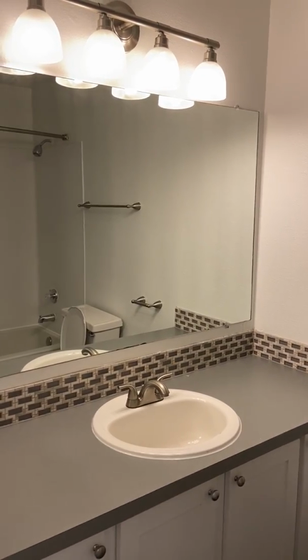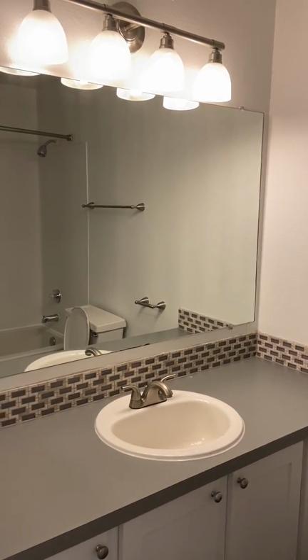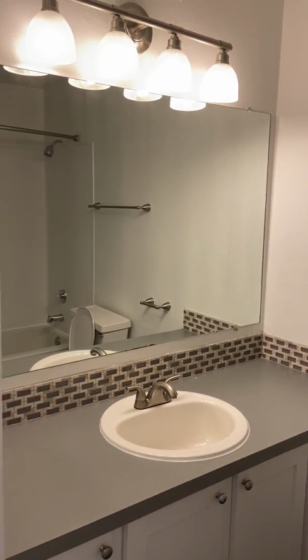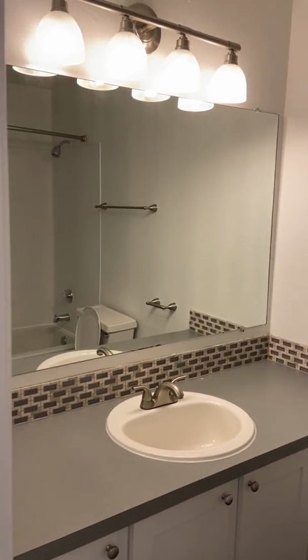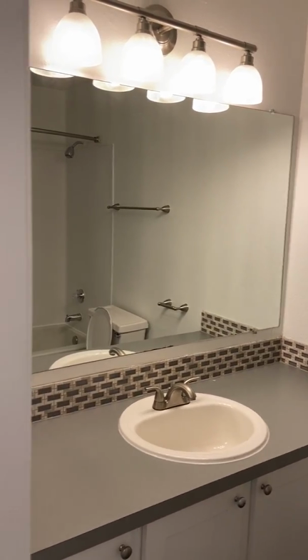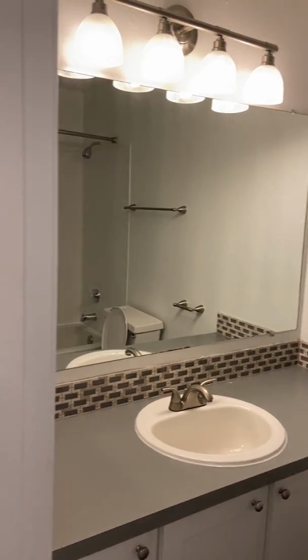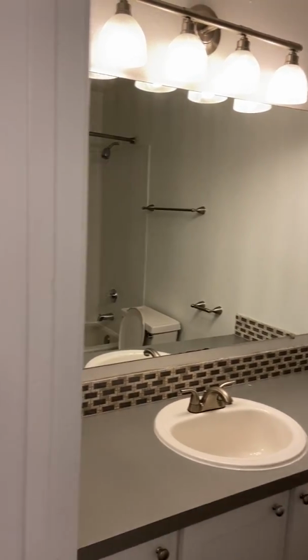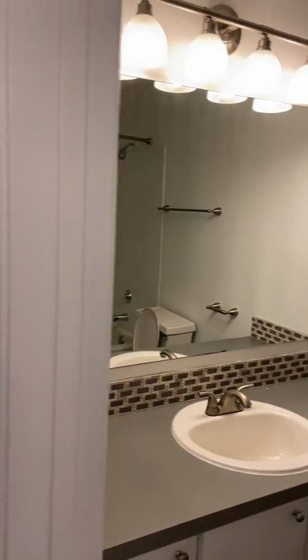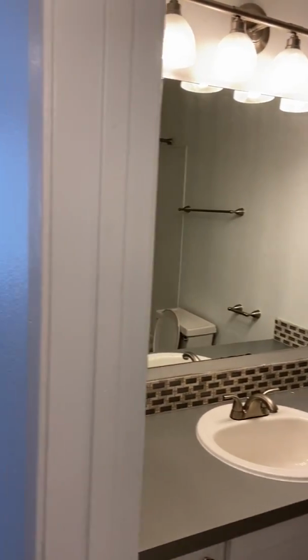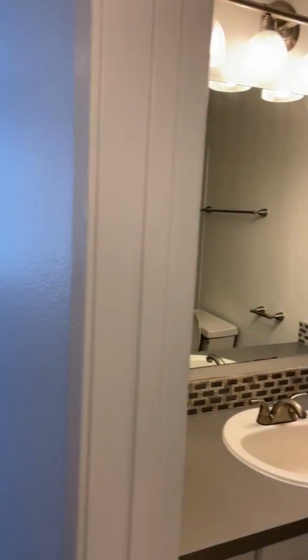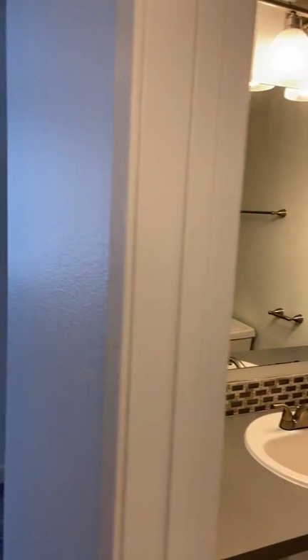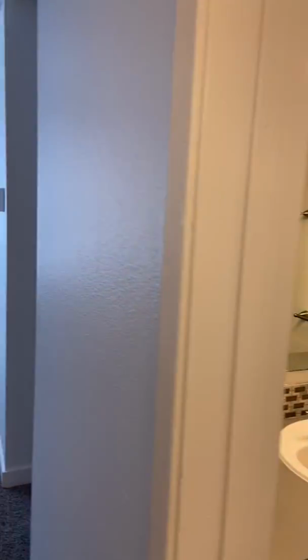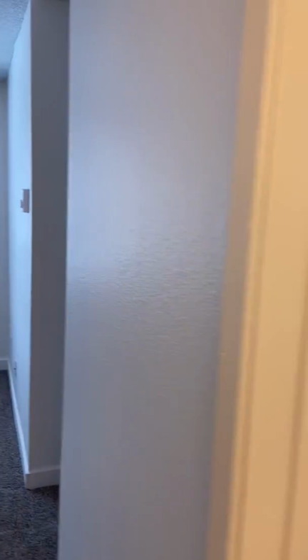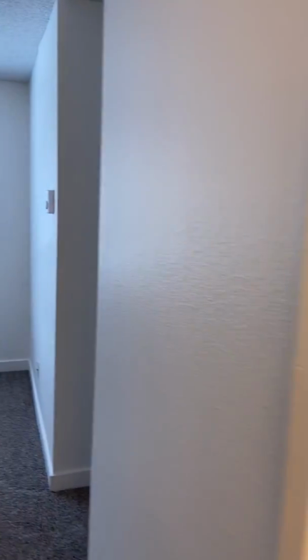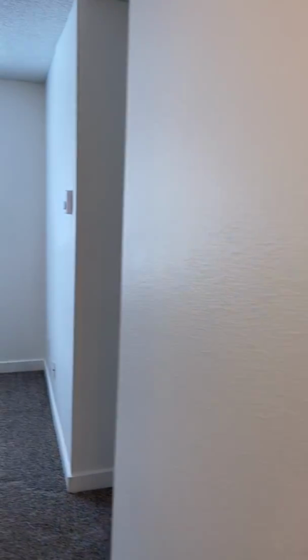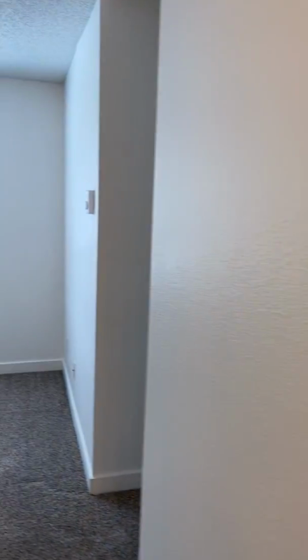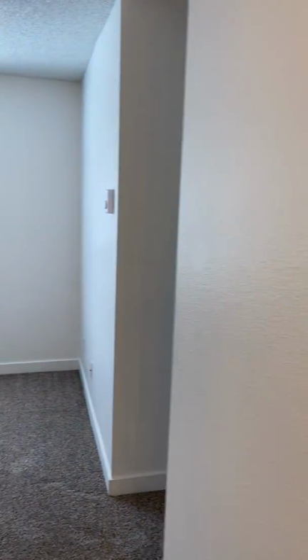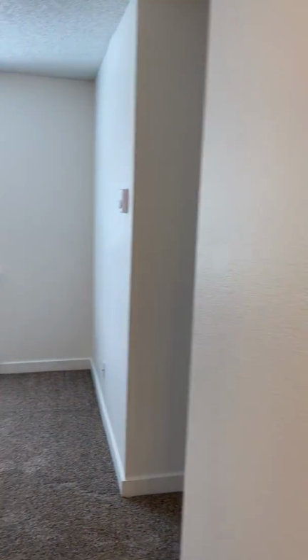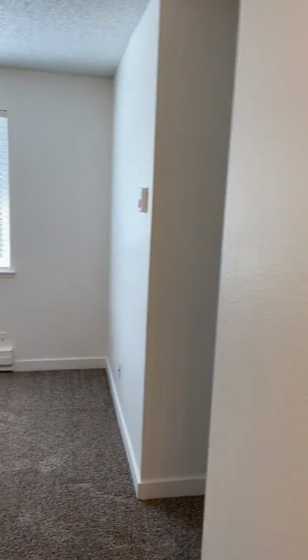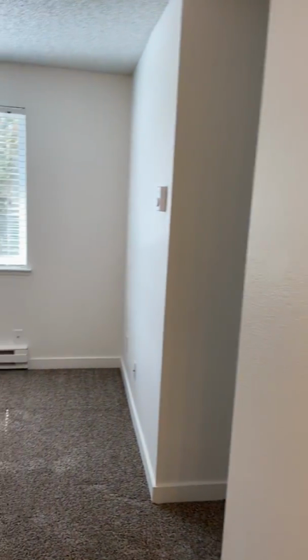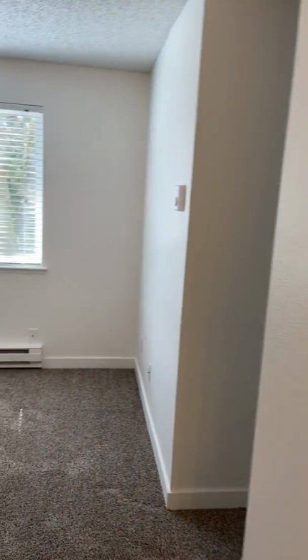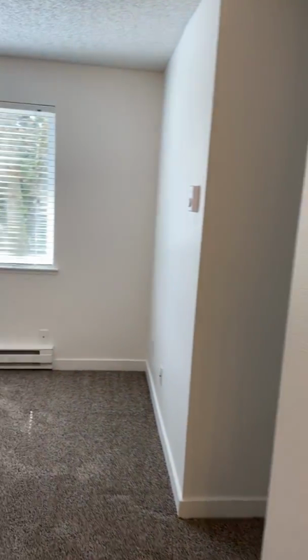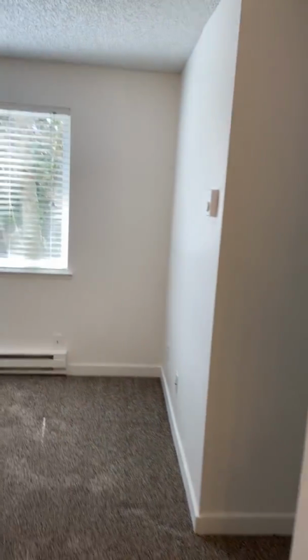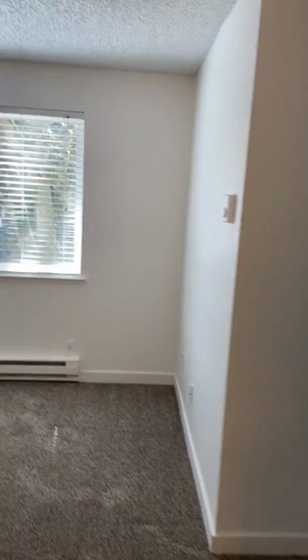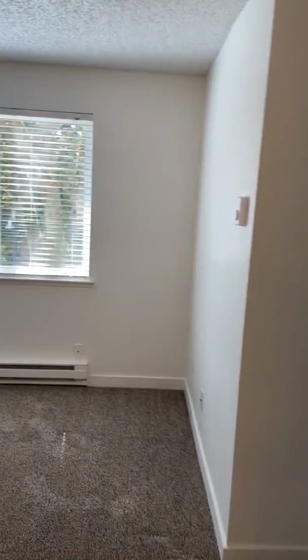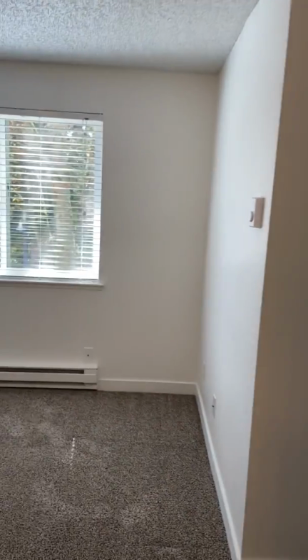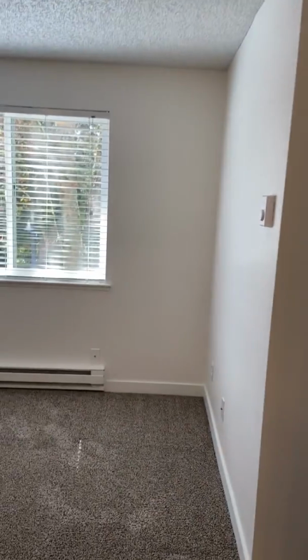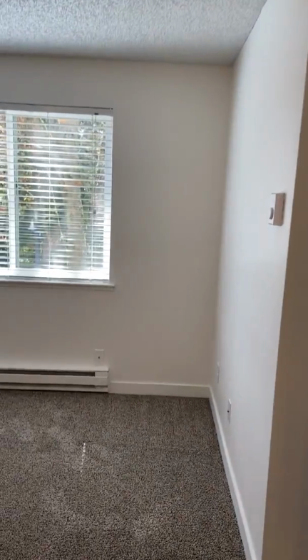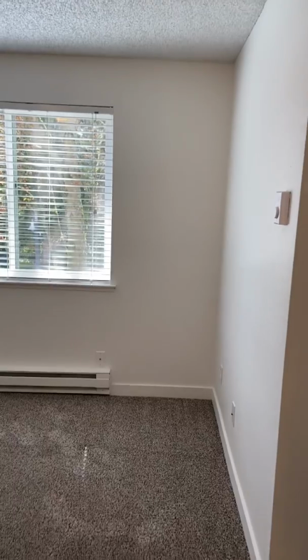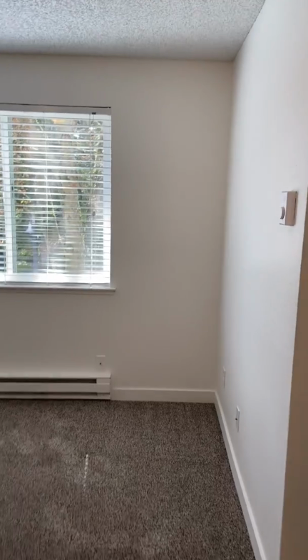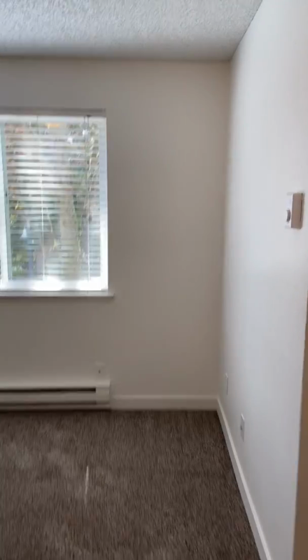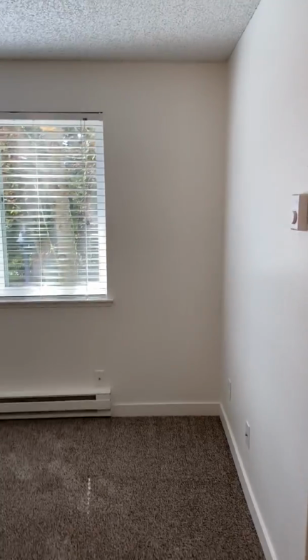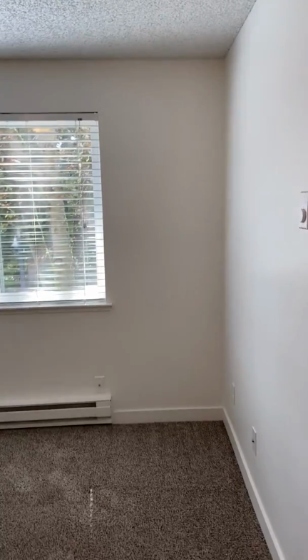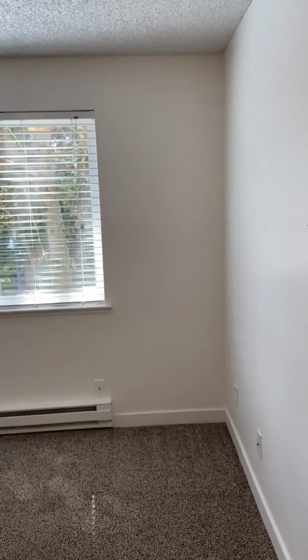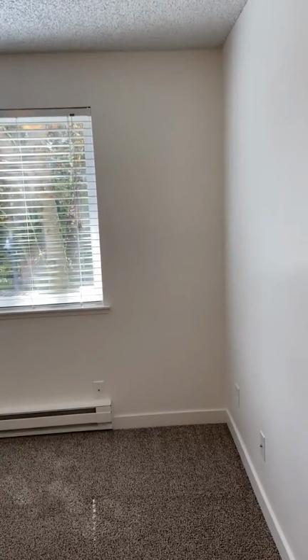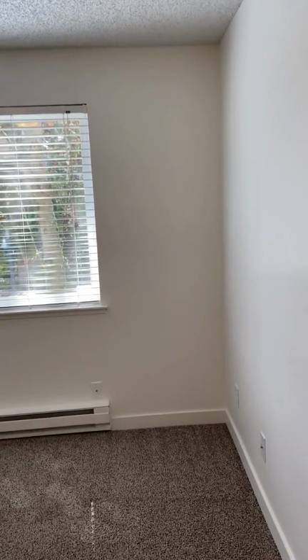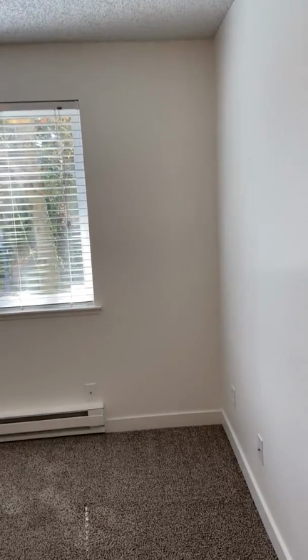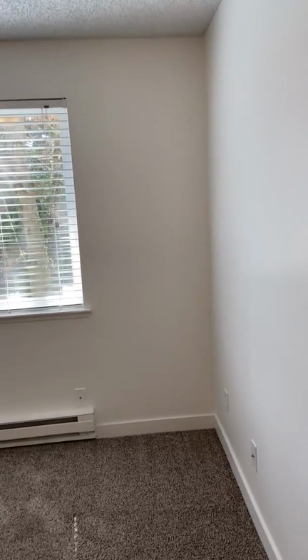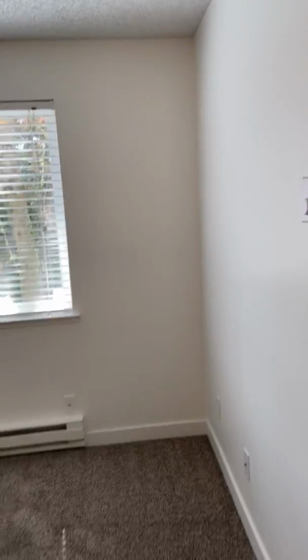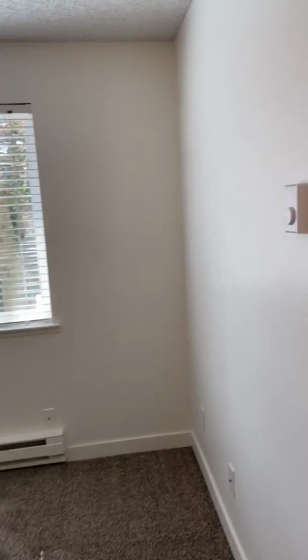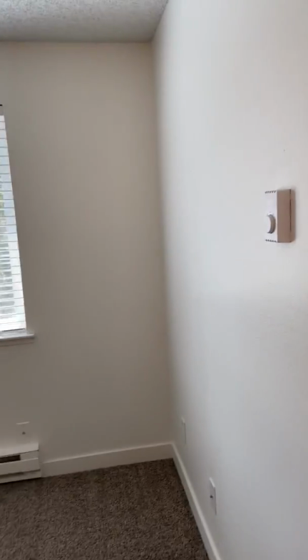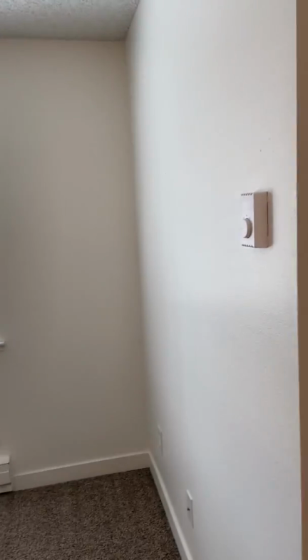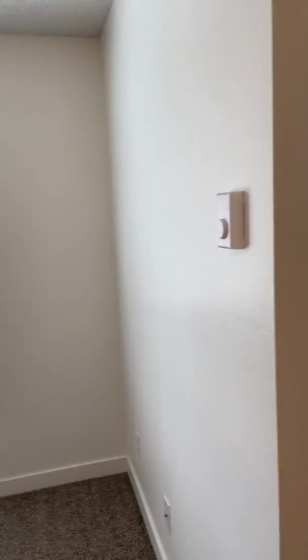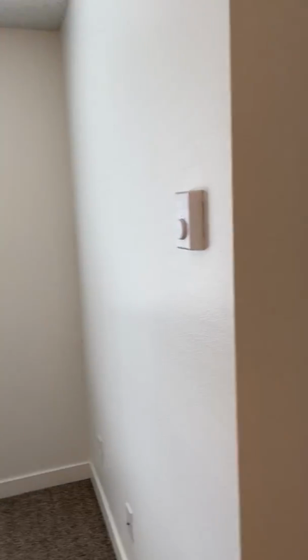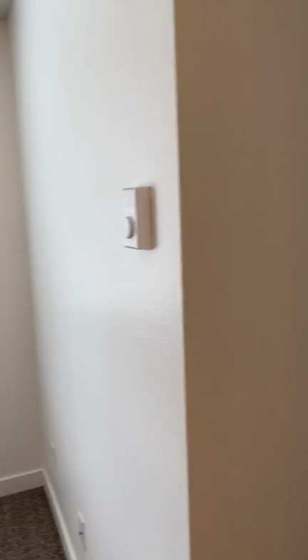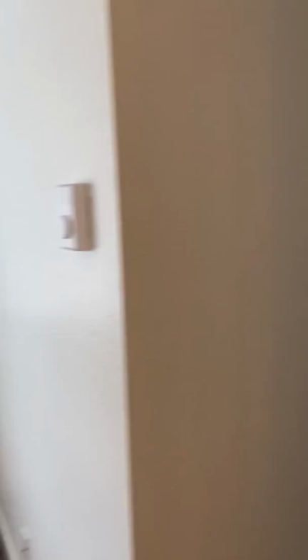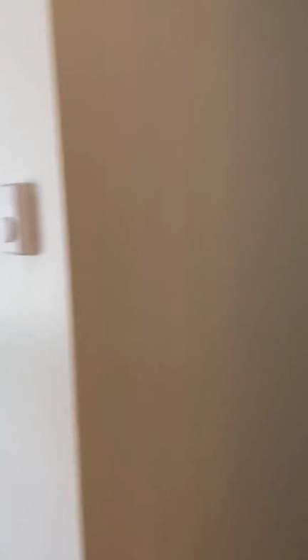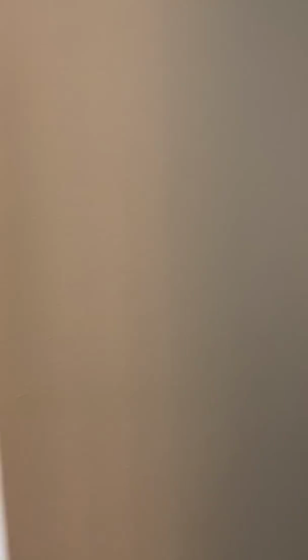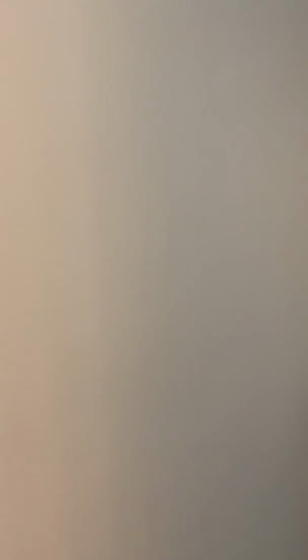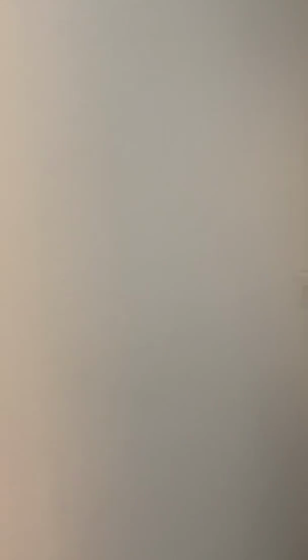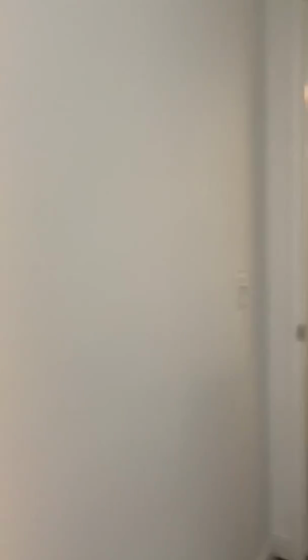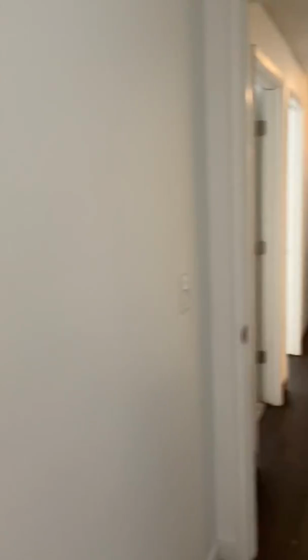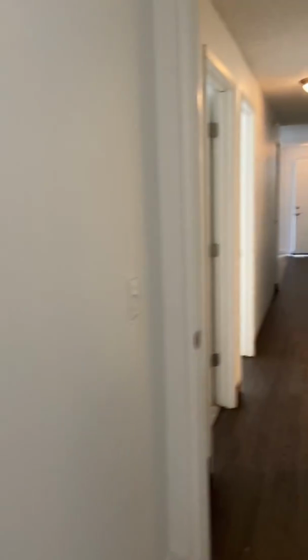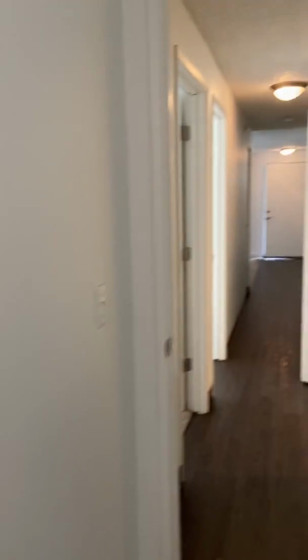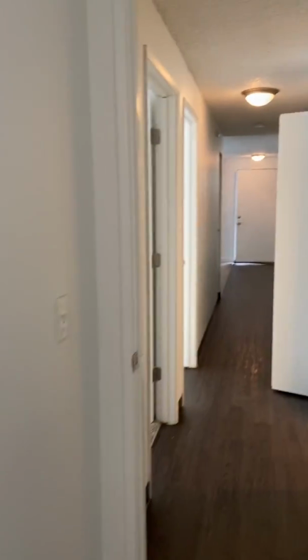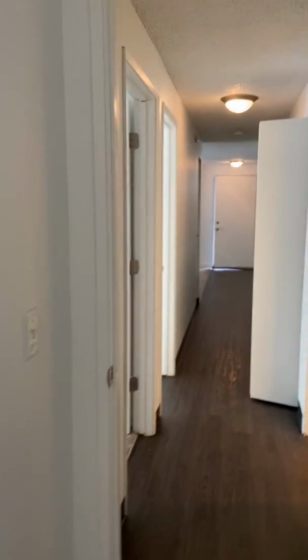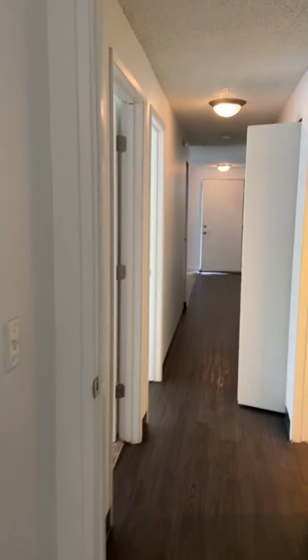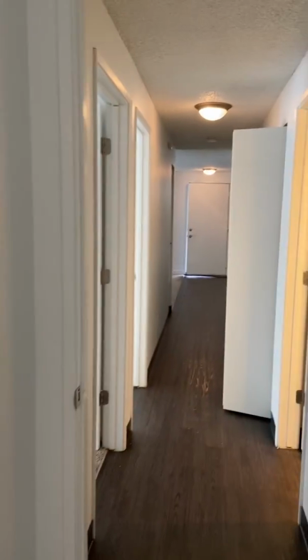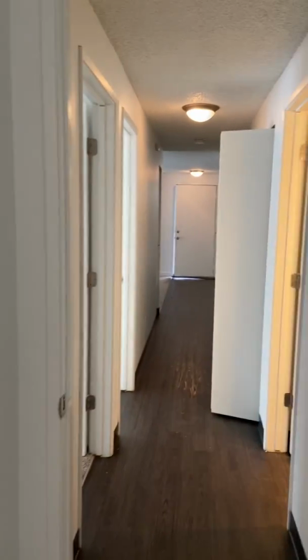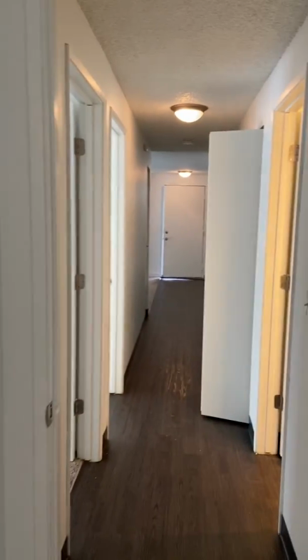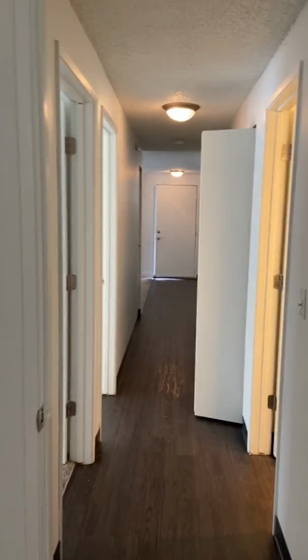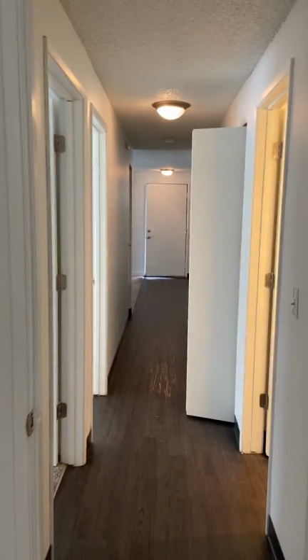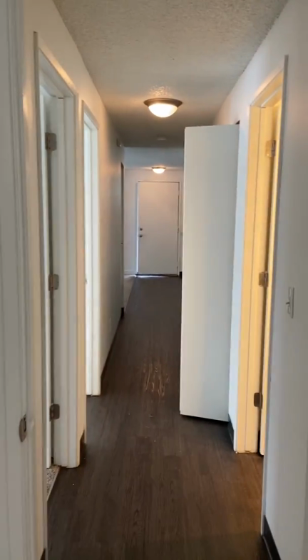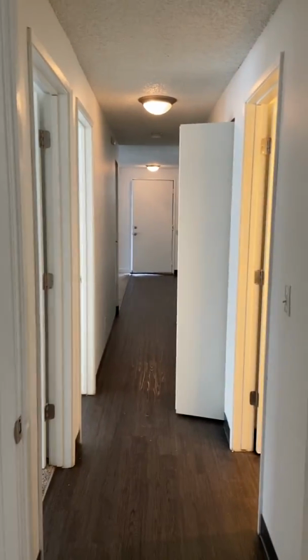There you have it, everybody — here's our three-bedroom two-bath renovated apartment on the second floor. Give us a call; we'd like to help you through the leasing process. You can rent it today.